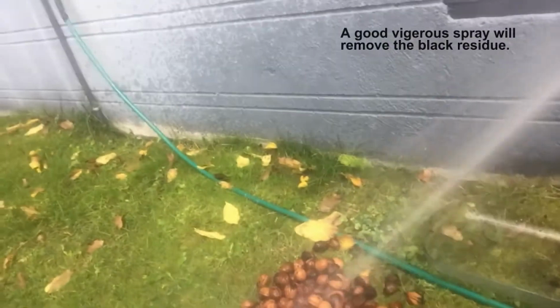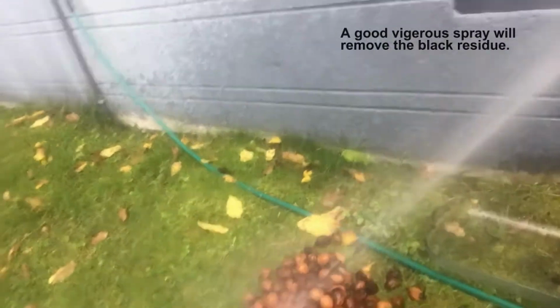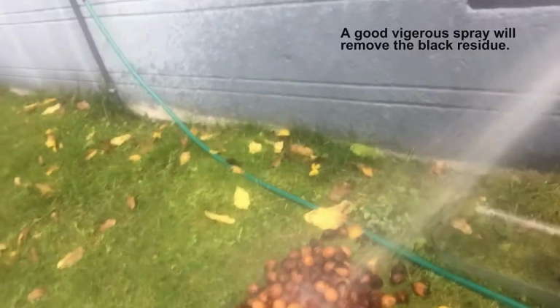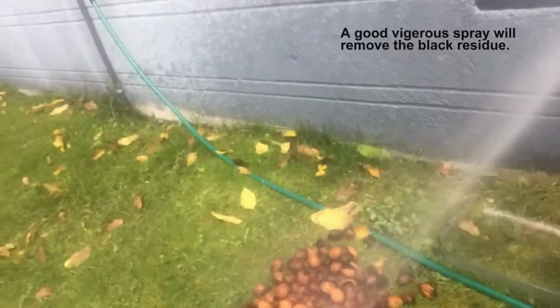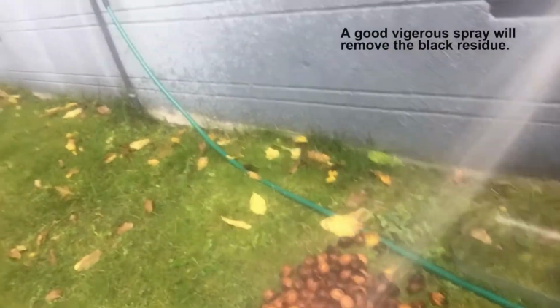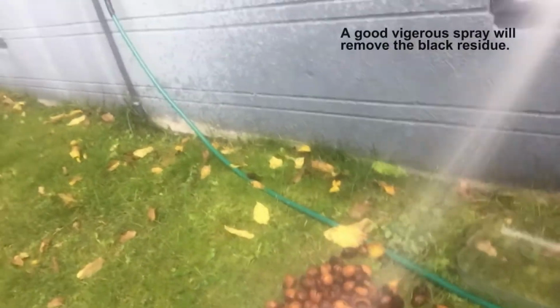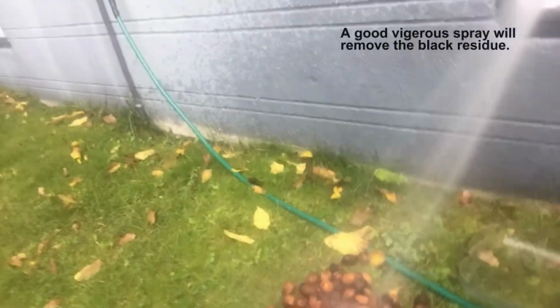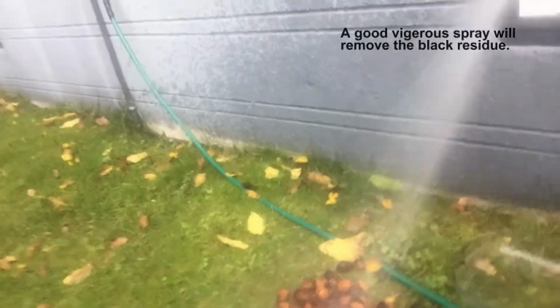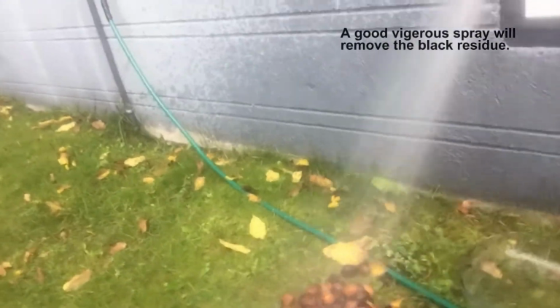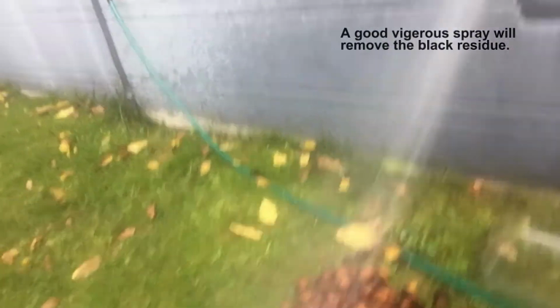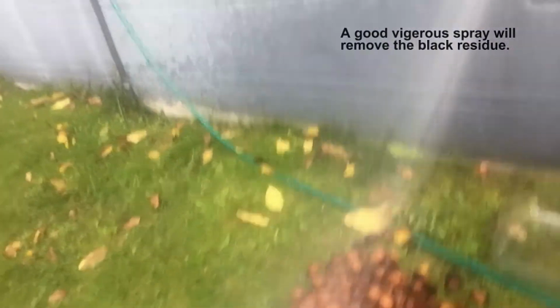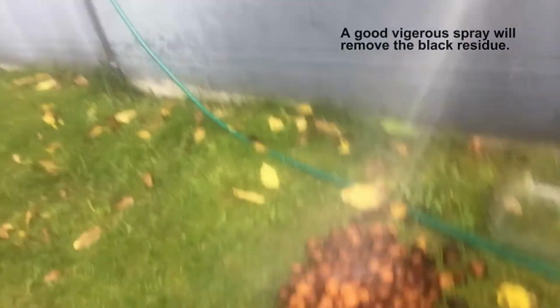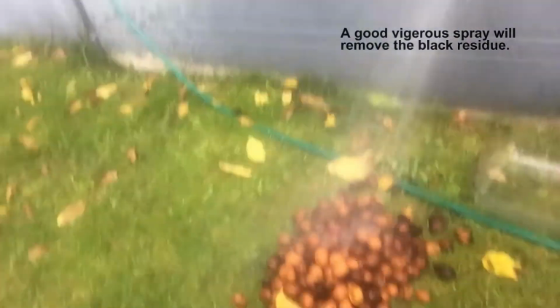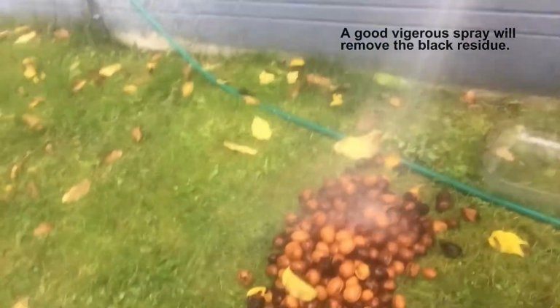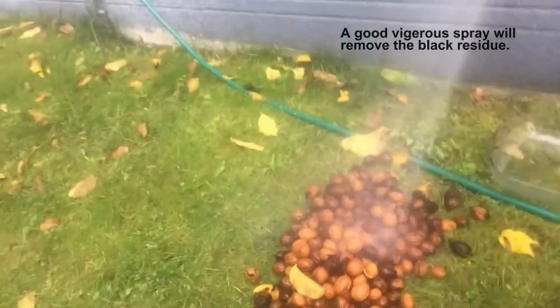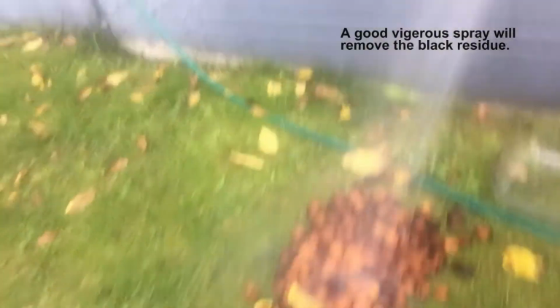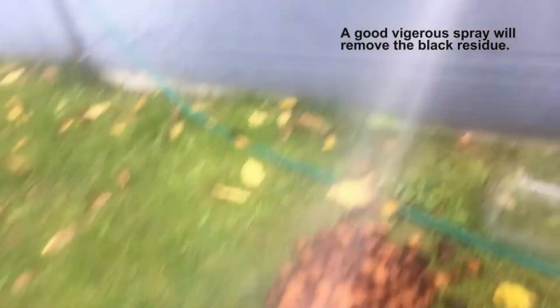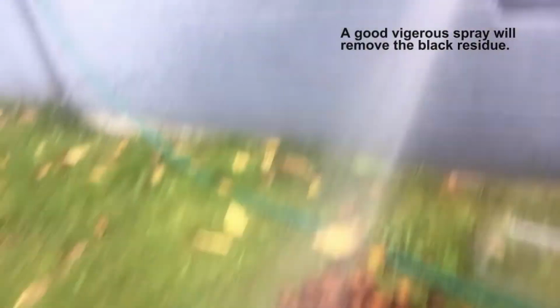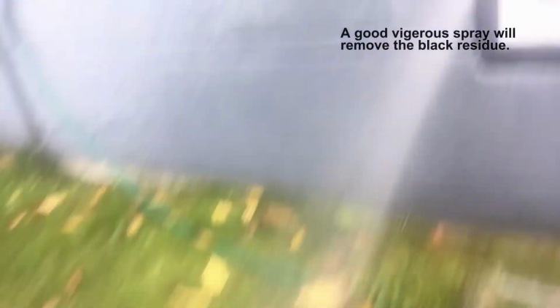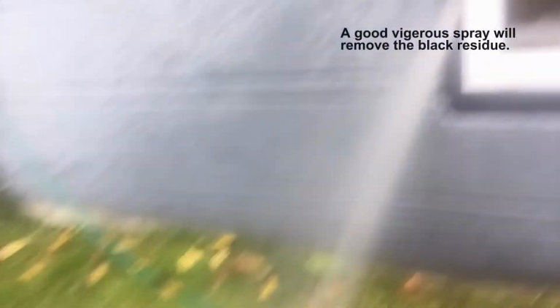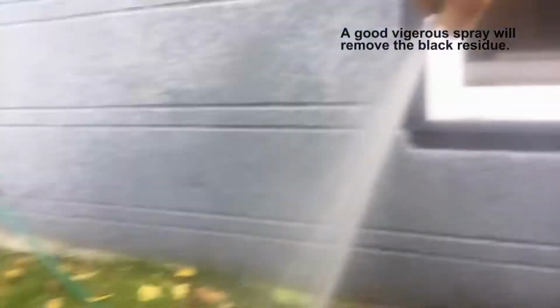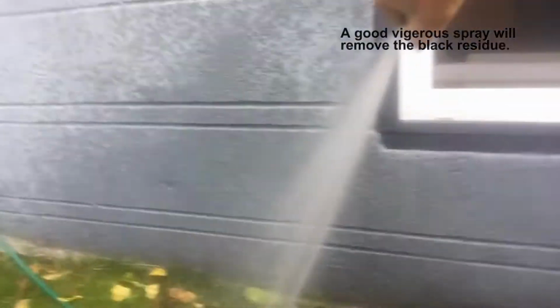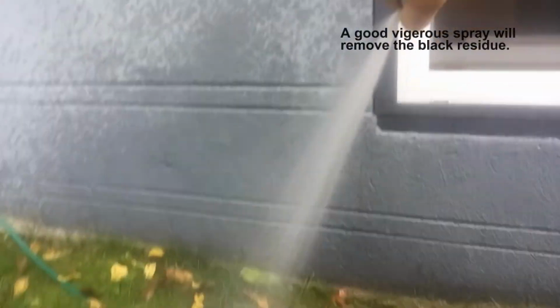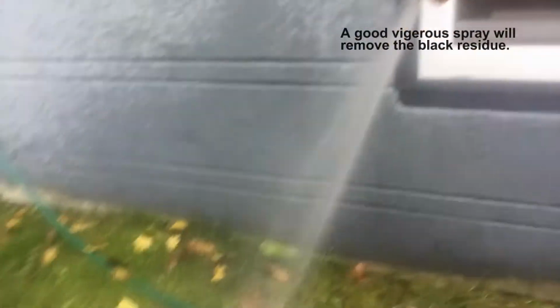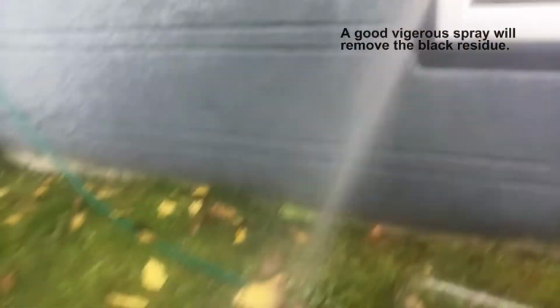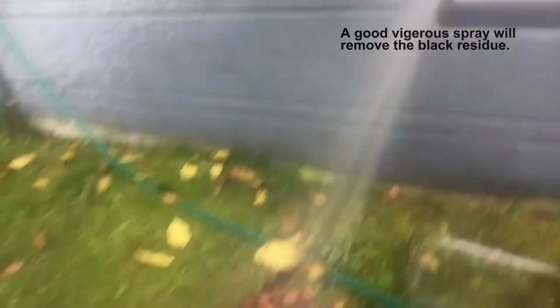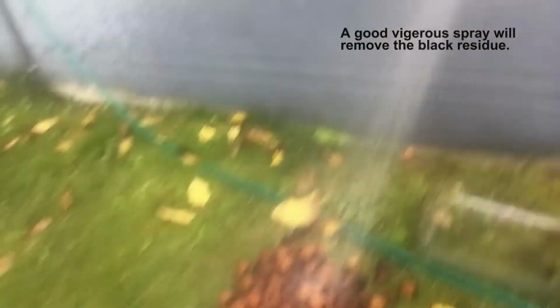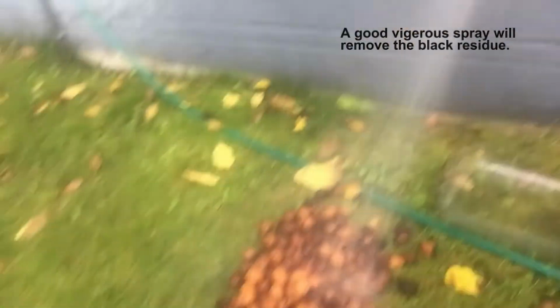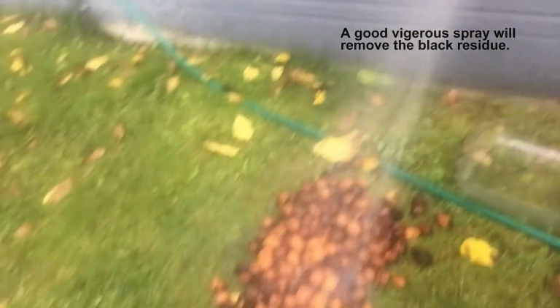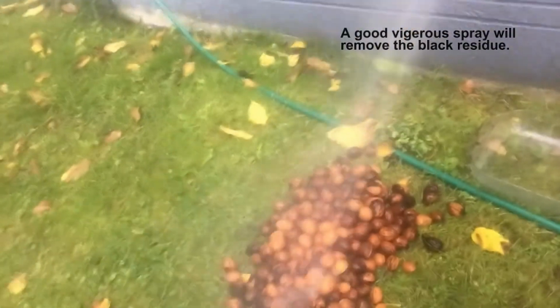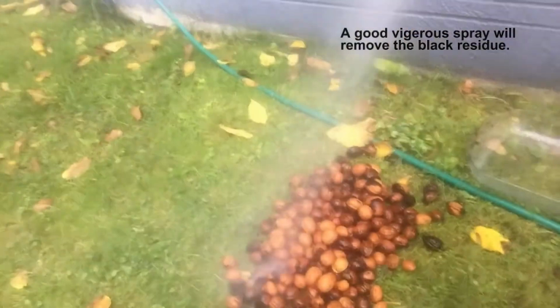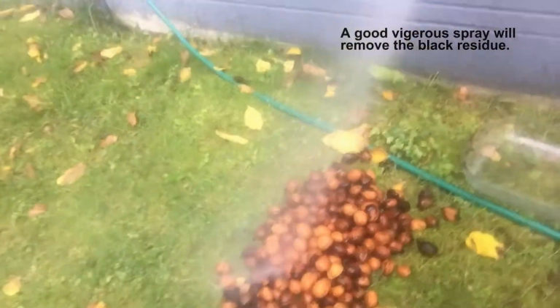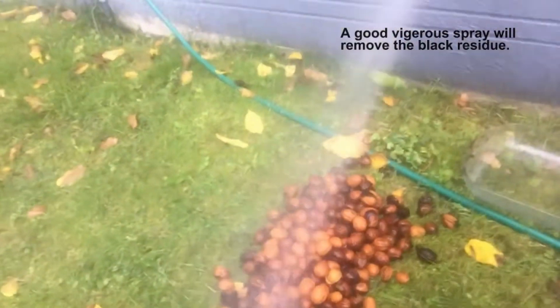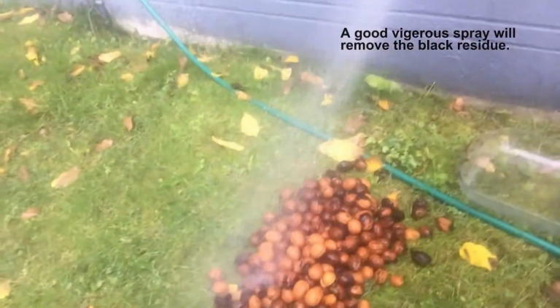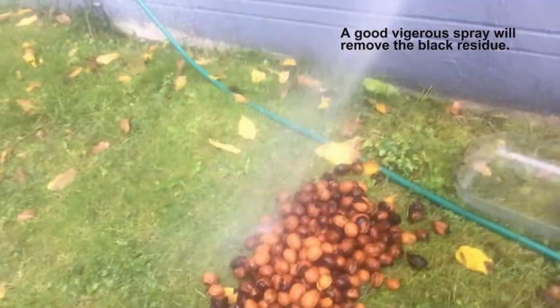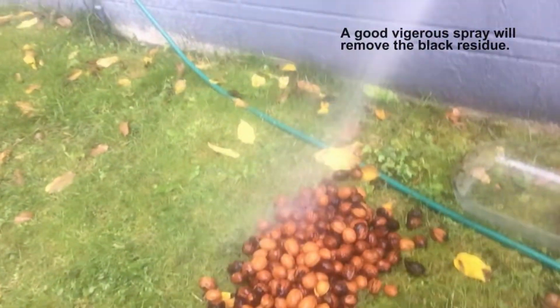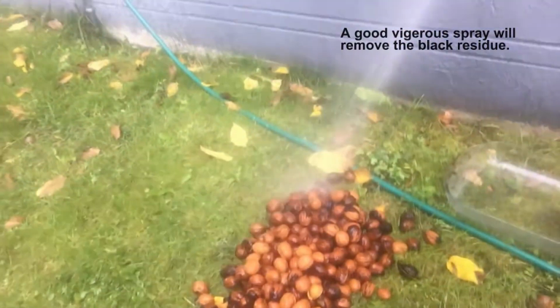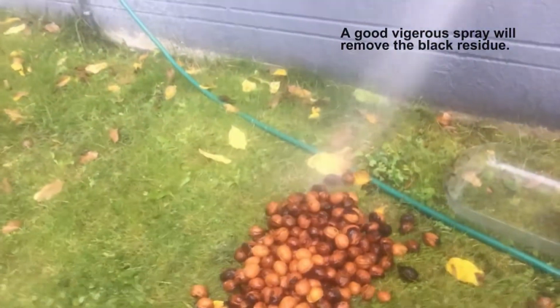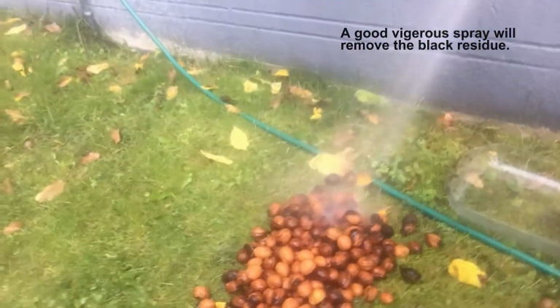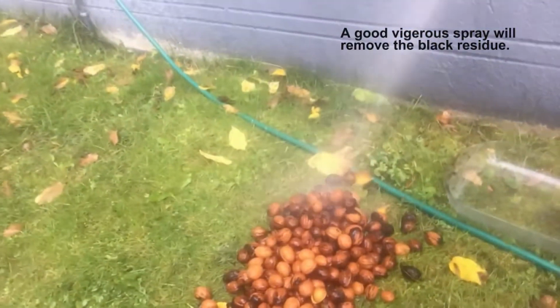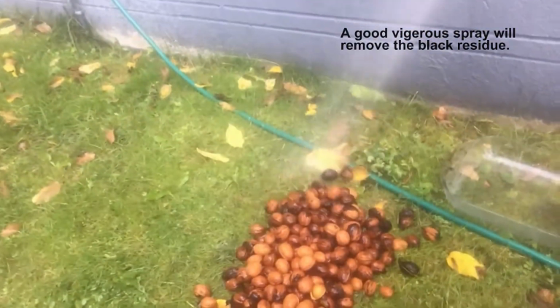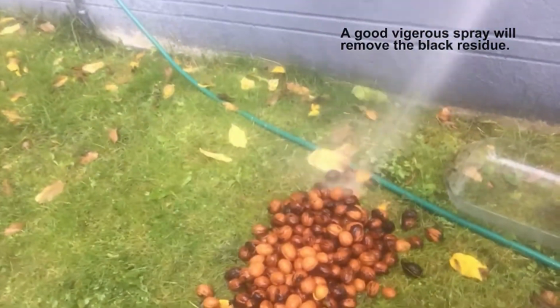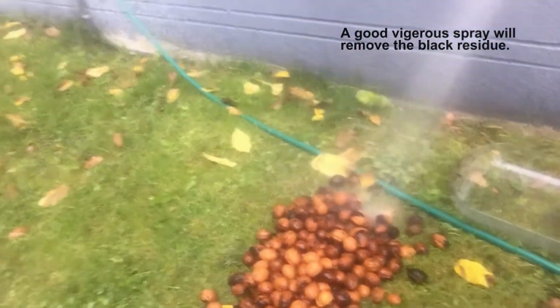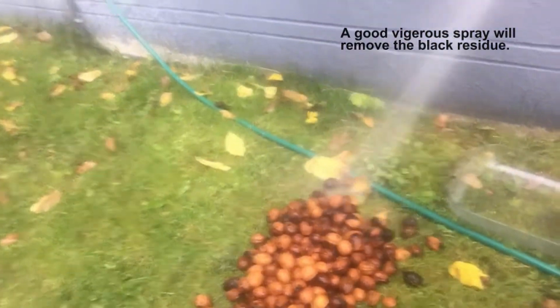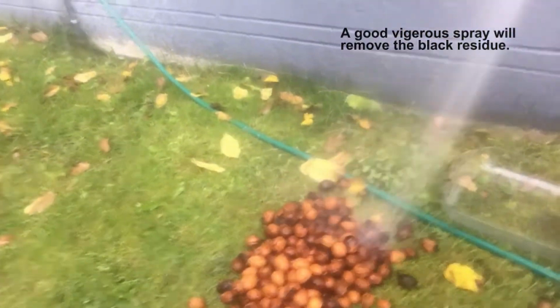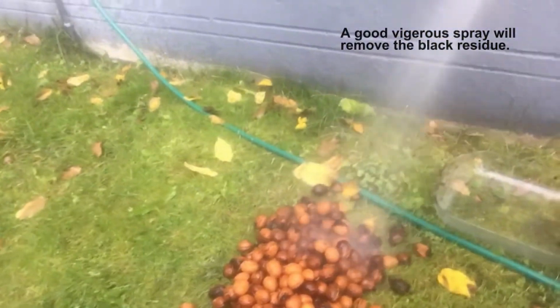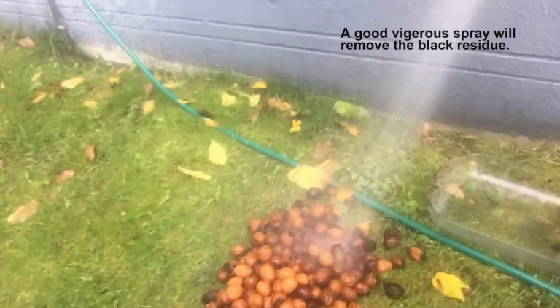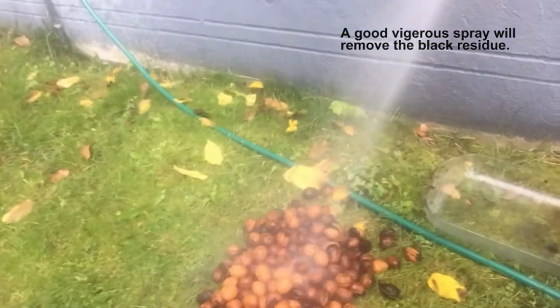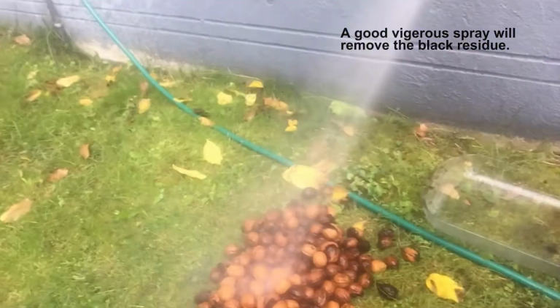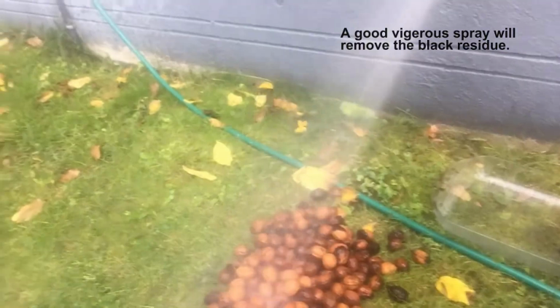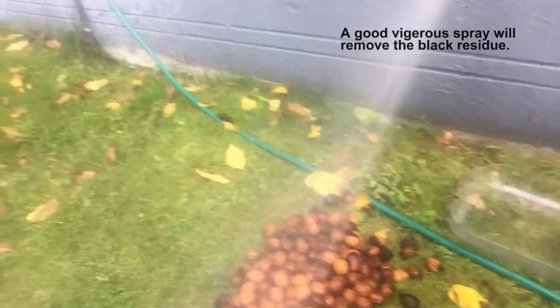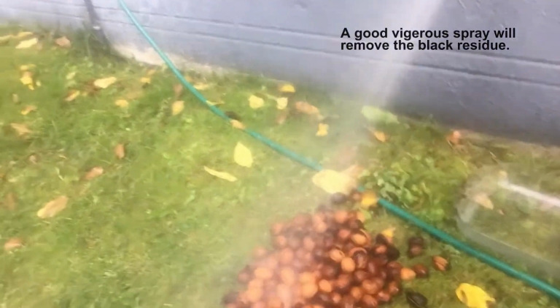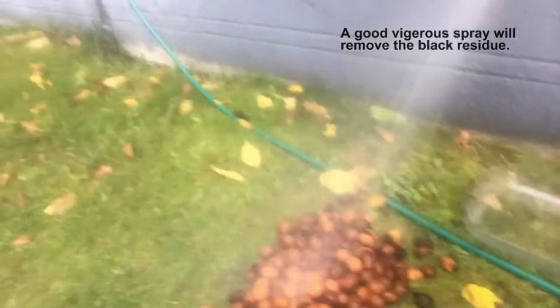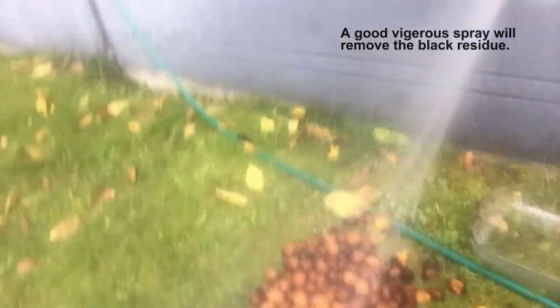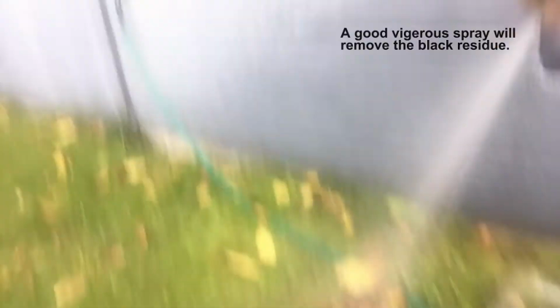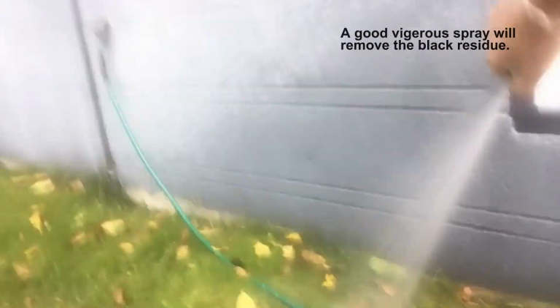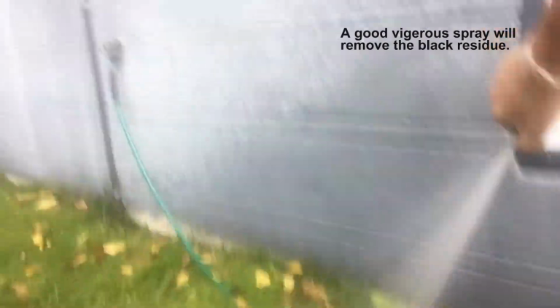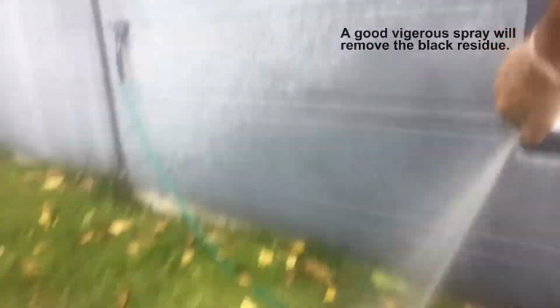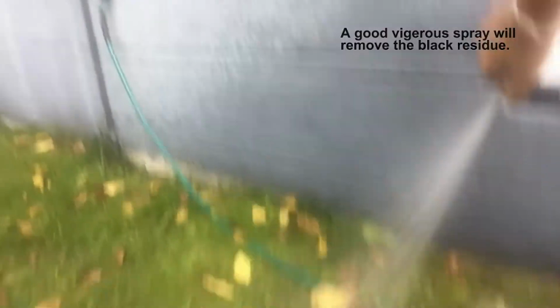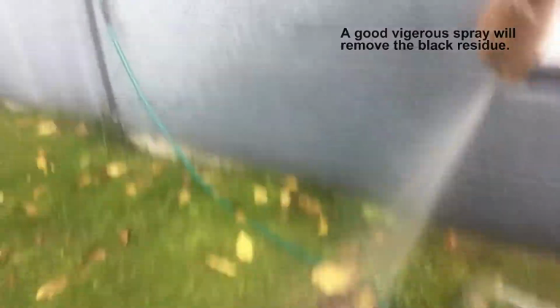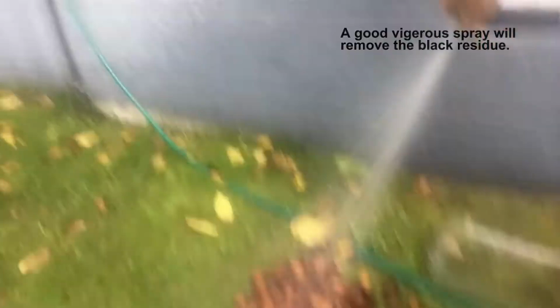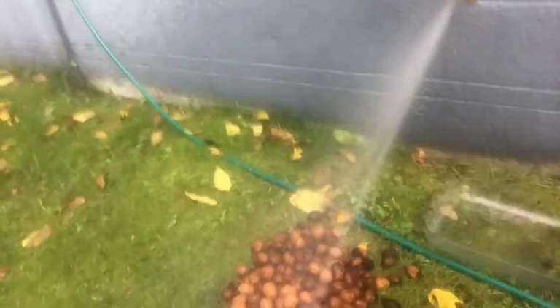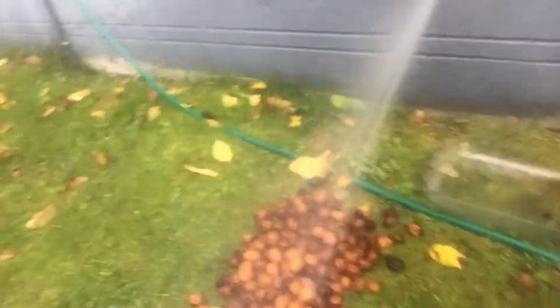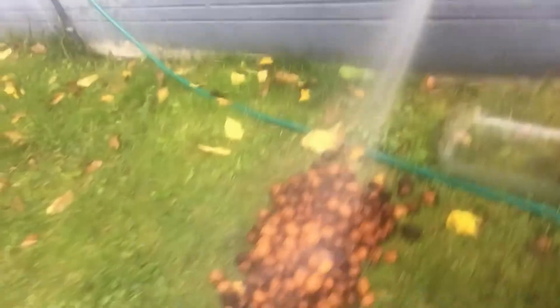A vigorous spray from the garden hose is good enough to remove the black residue, but a power washer would be awesome.